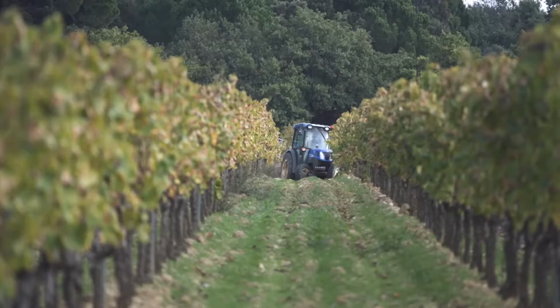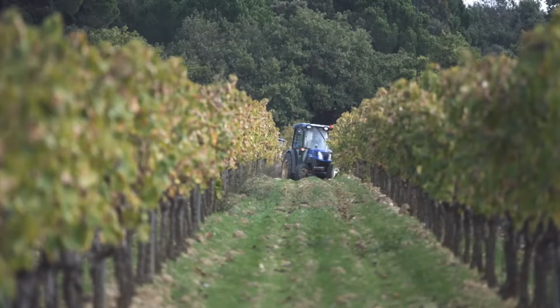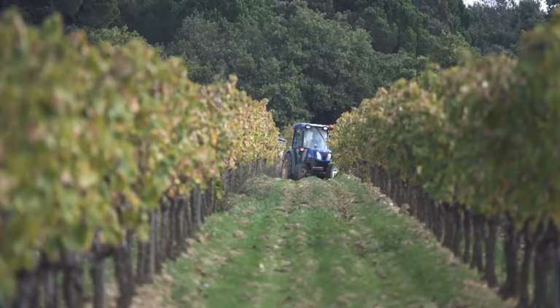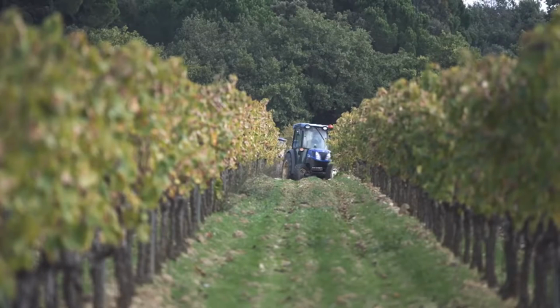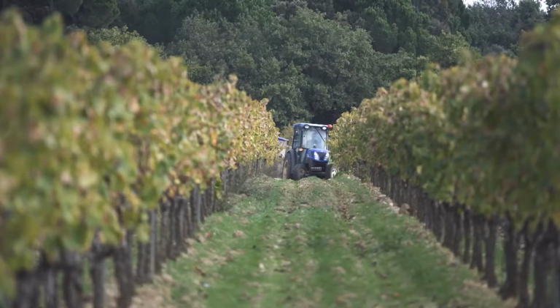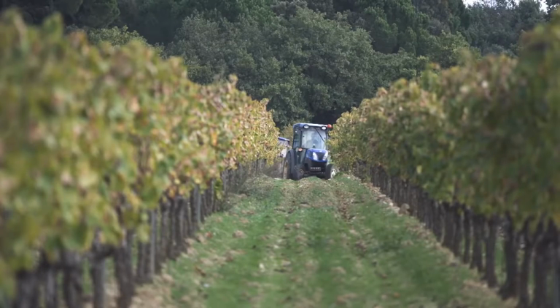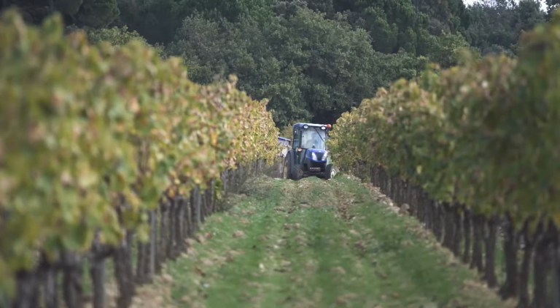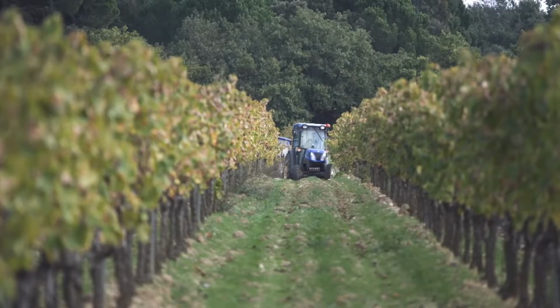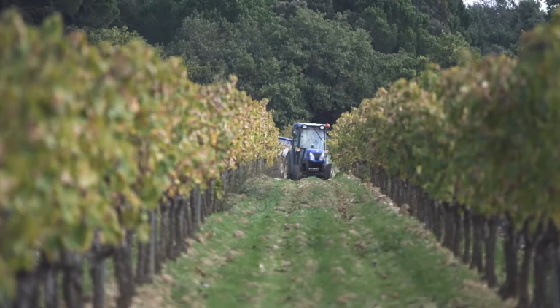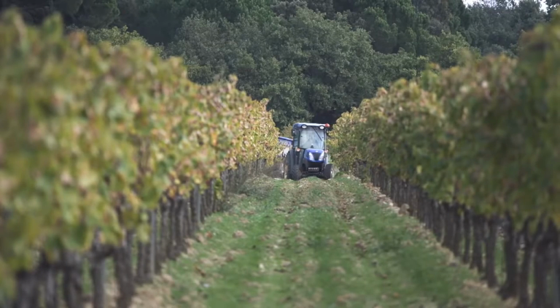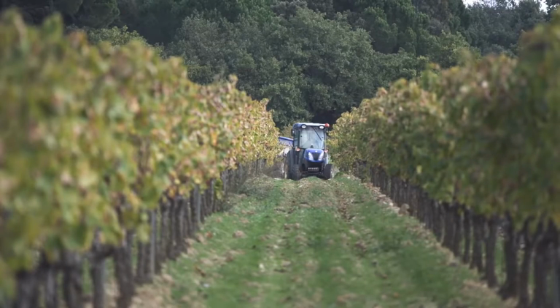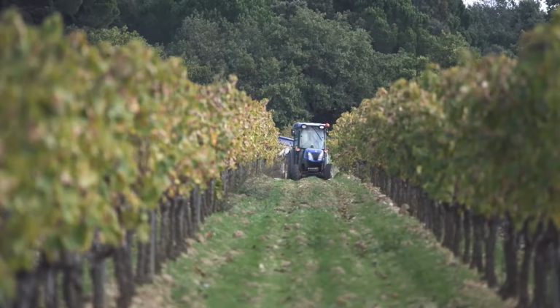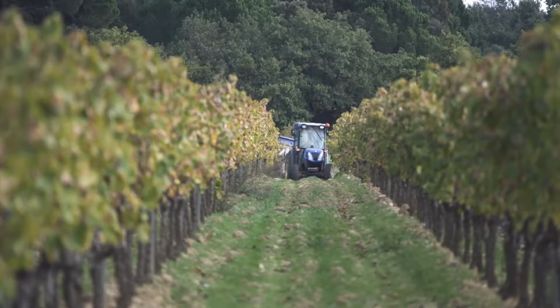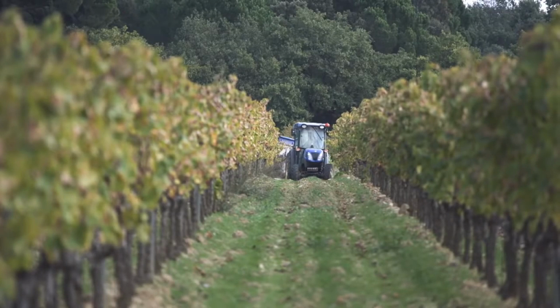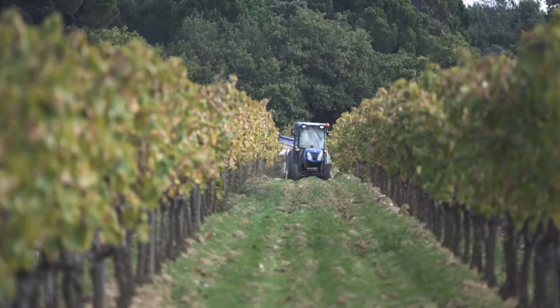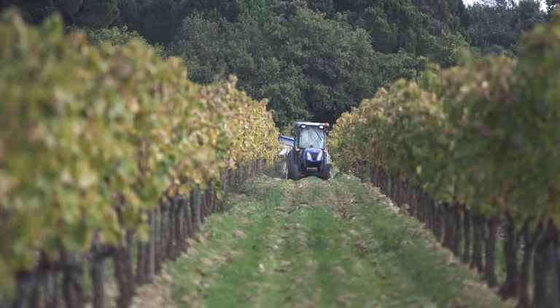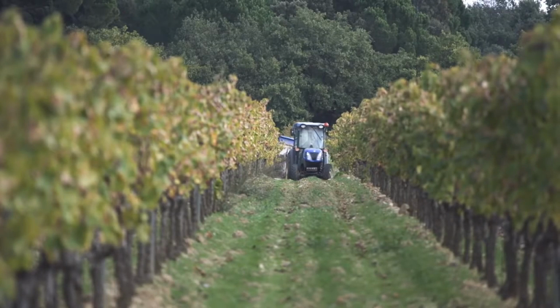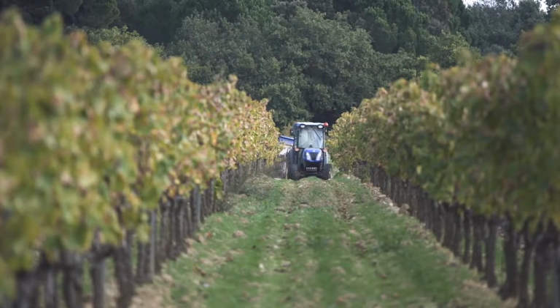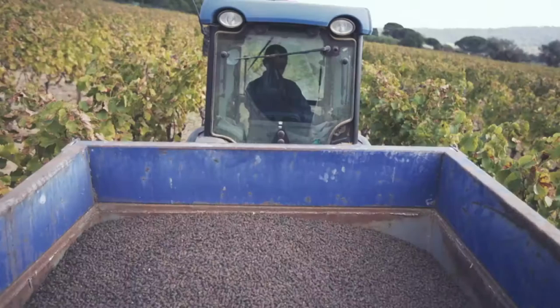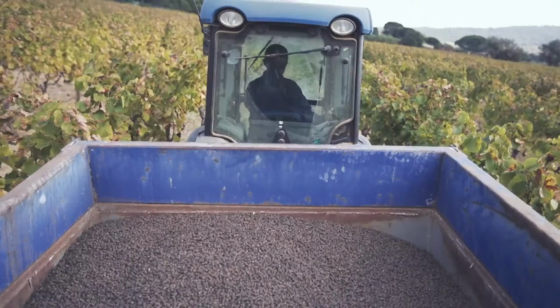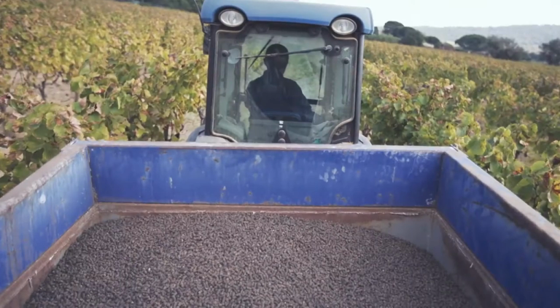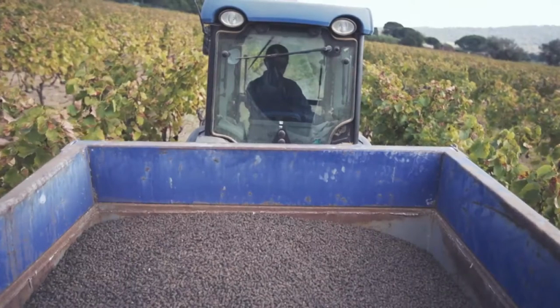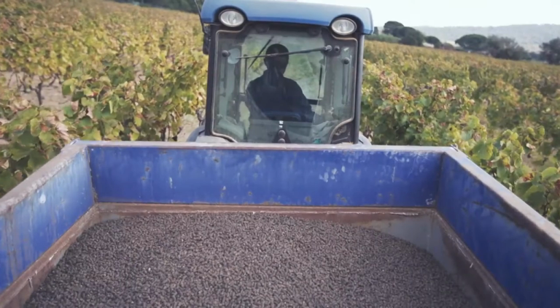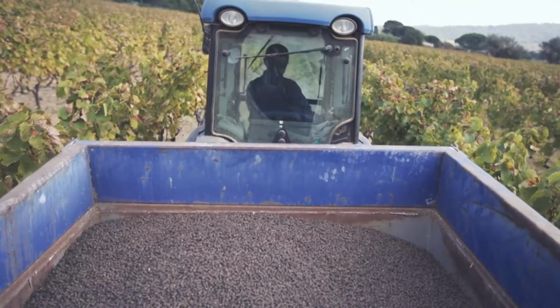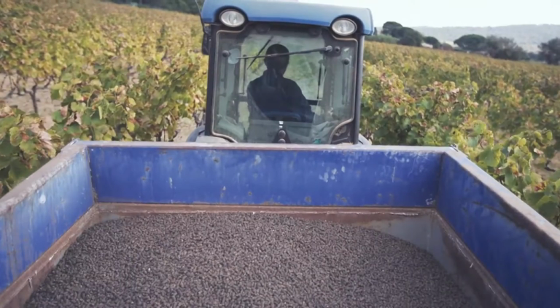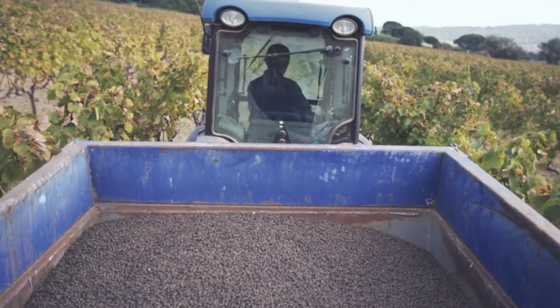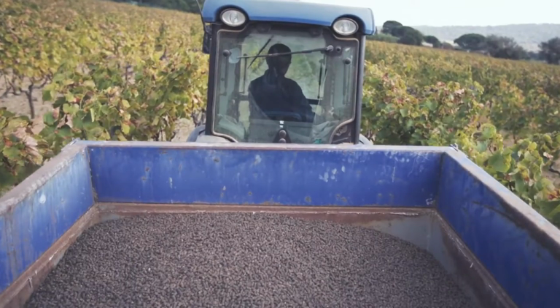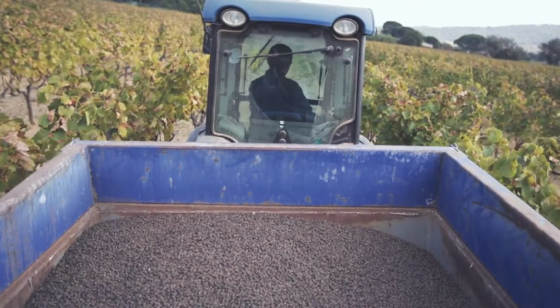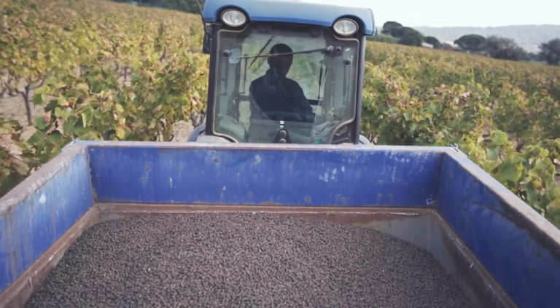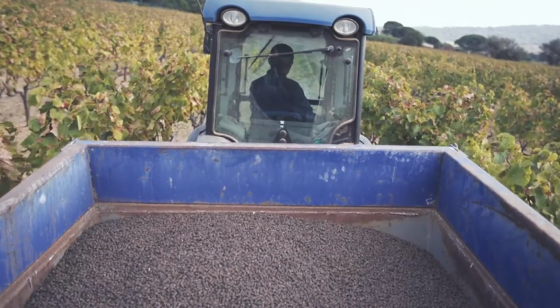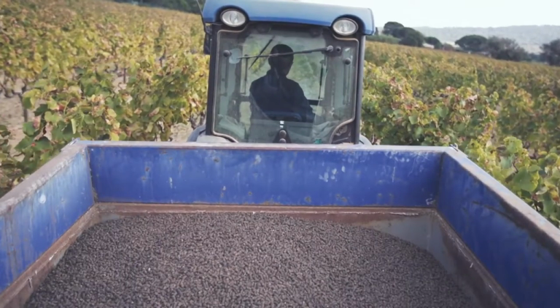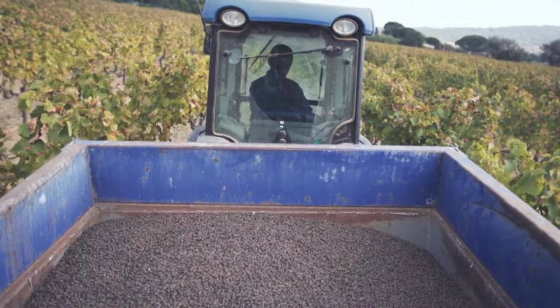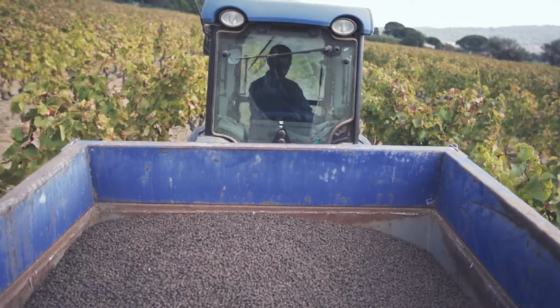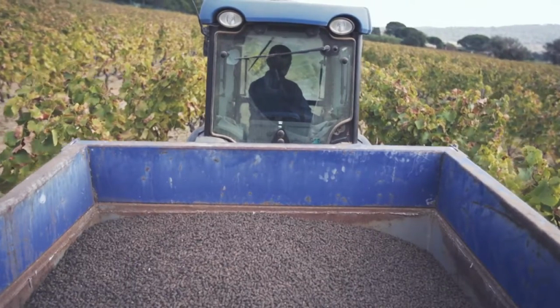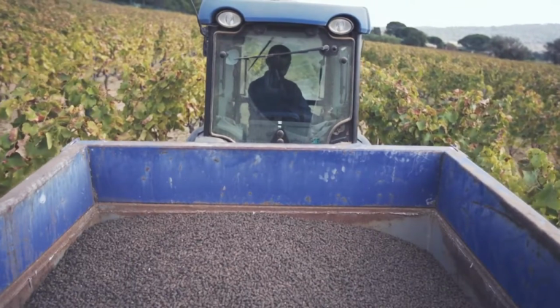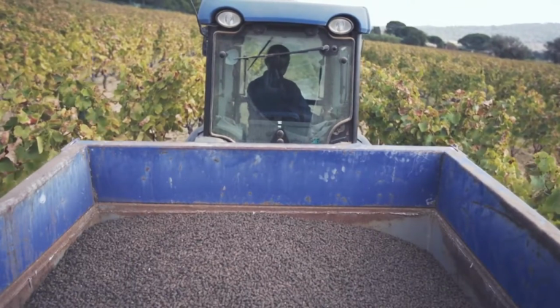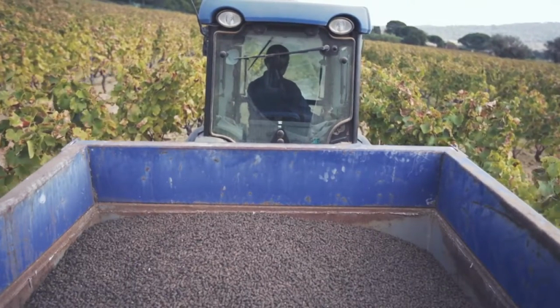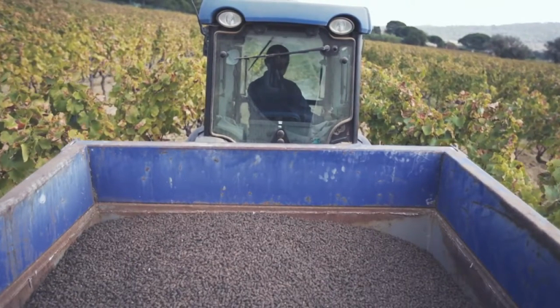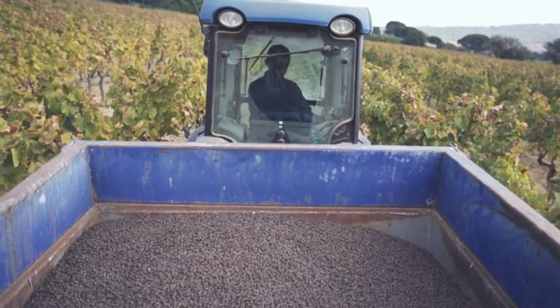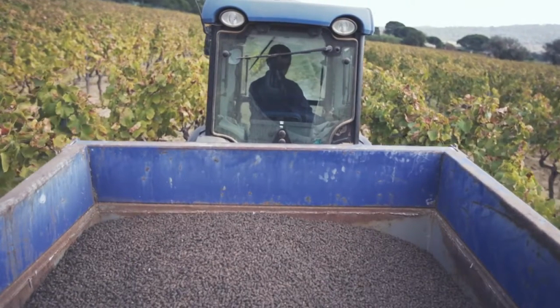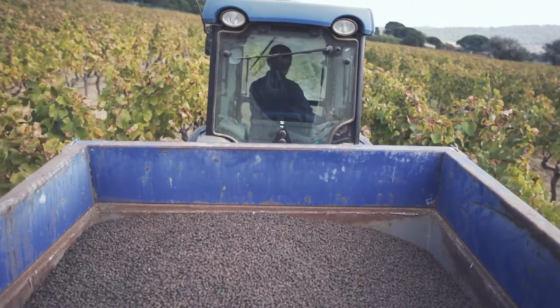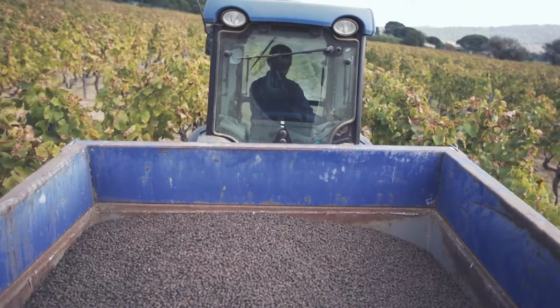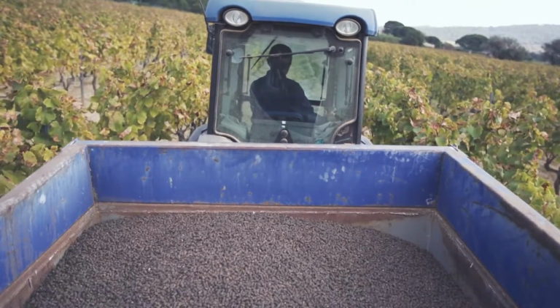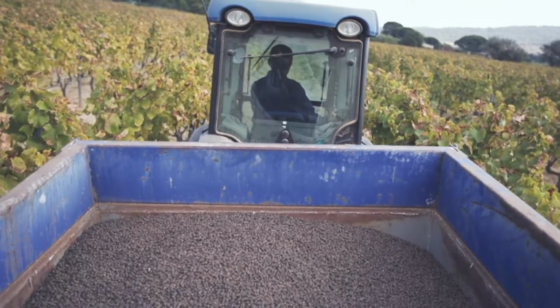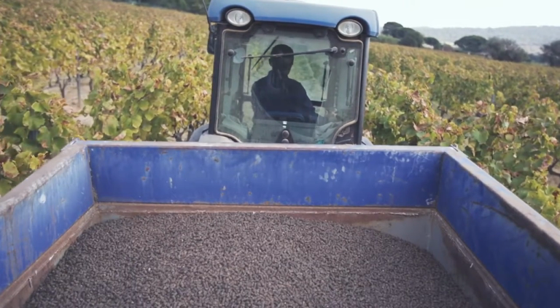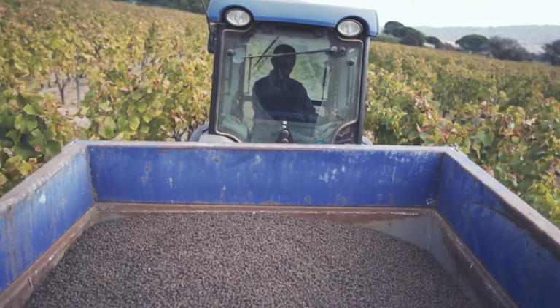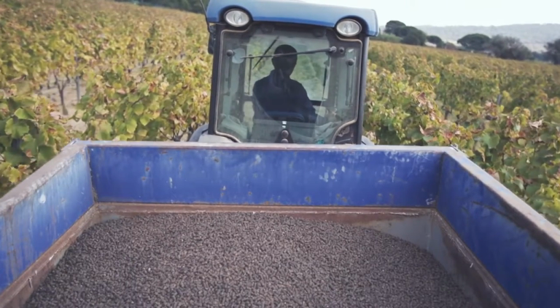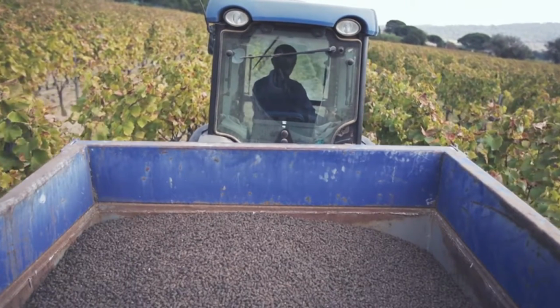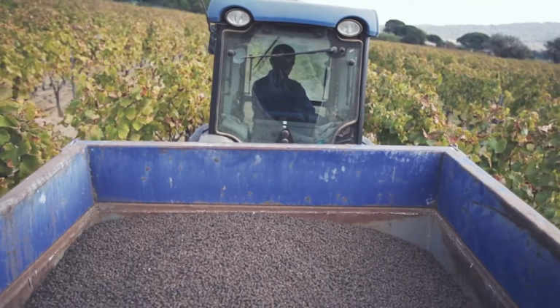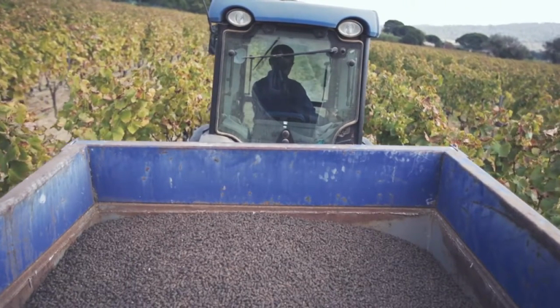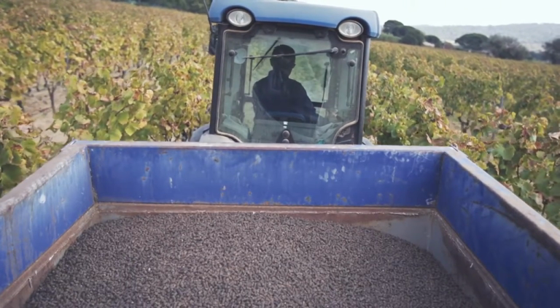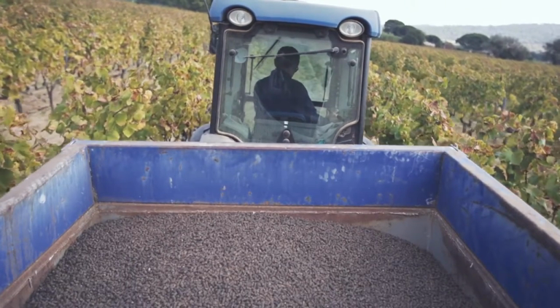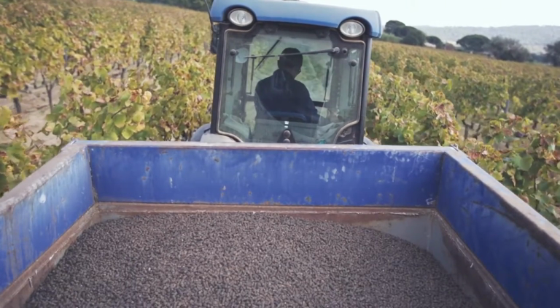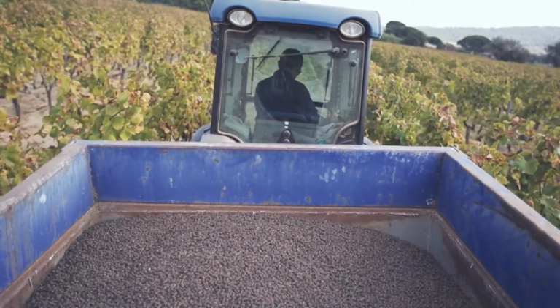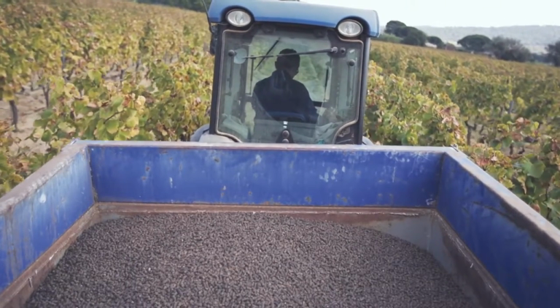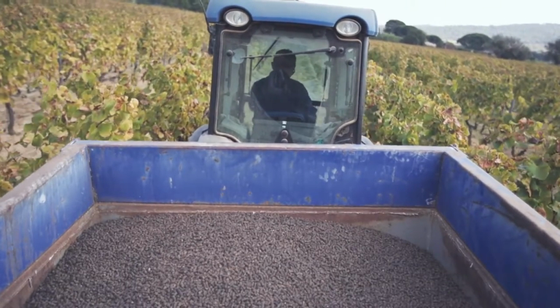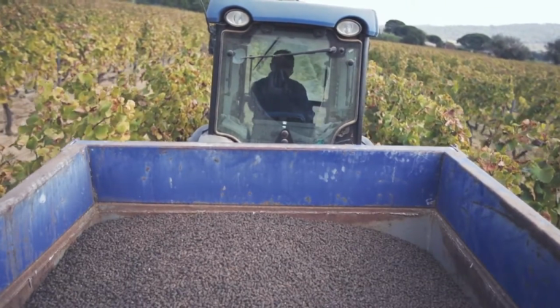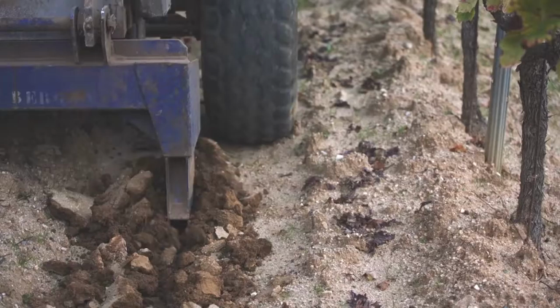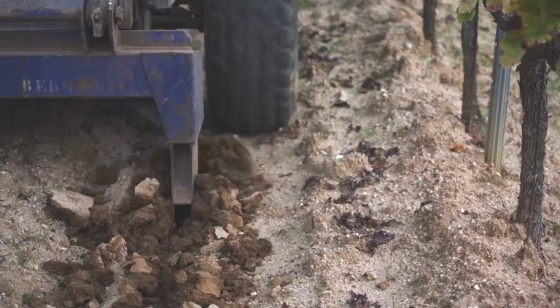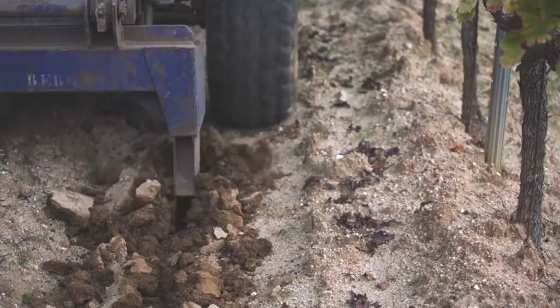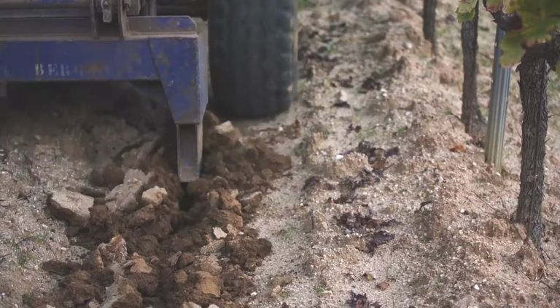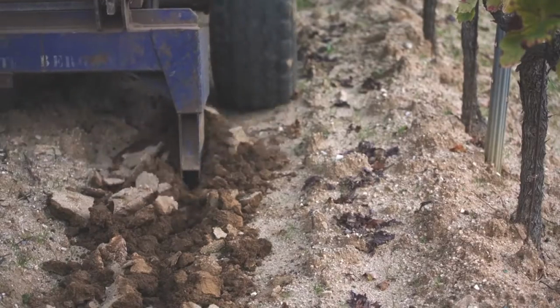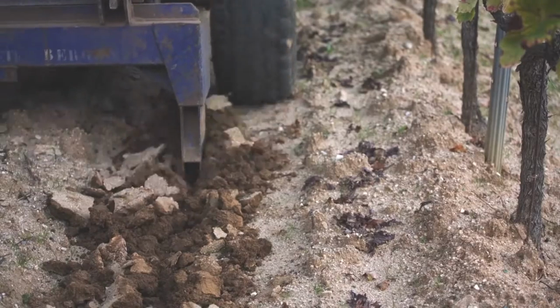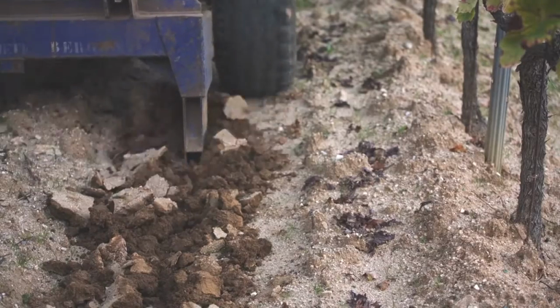The soil is enriched with organic sheep manure, rich in organic matter, and particularly well suited for sandy soils.